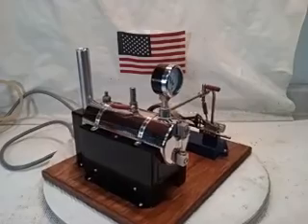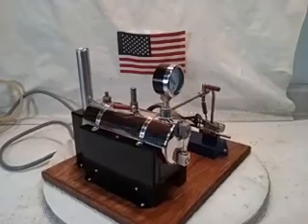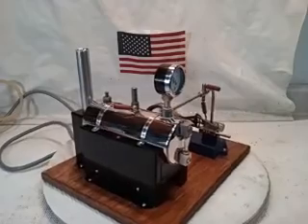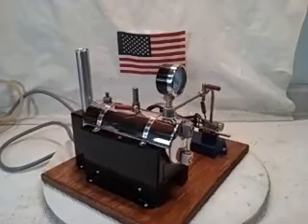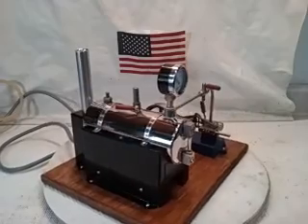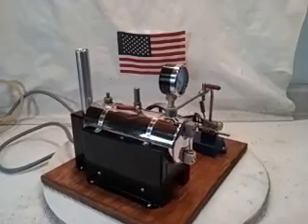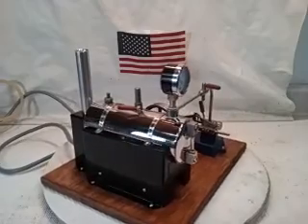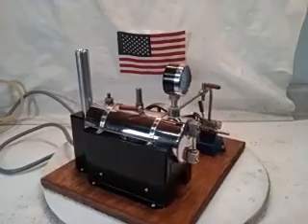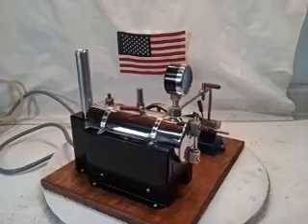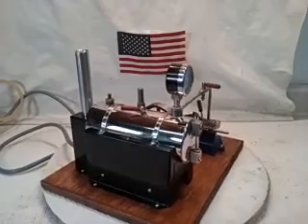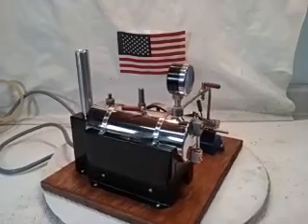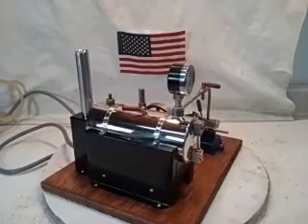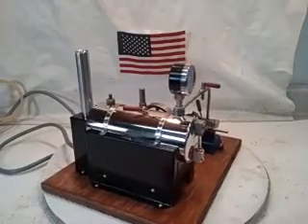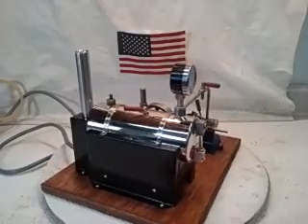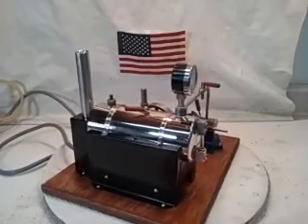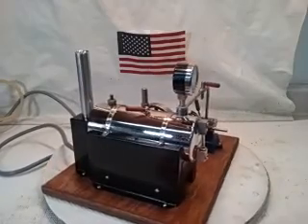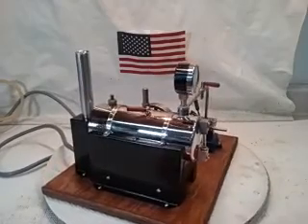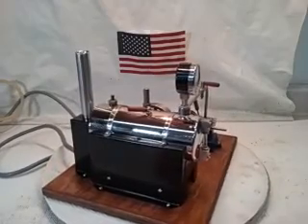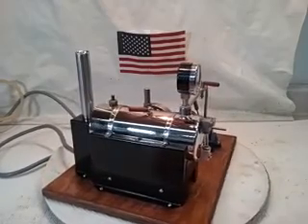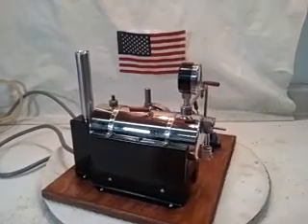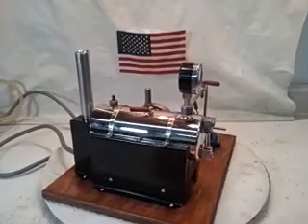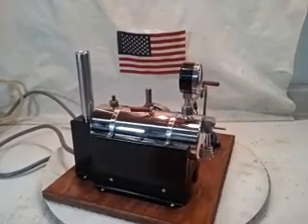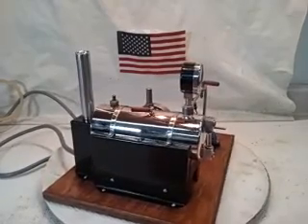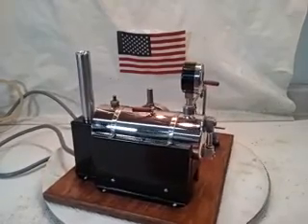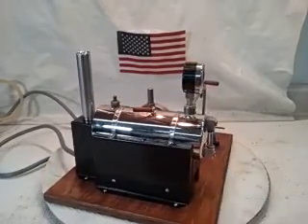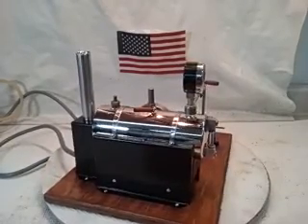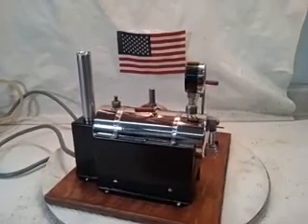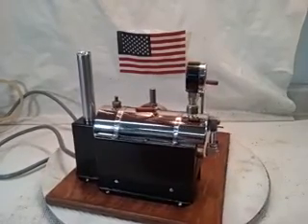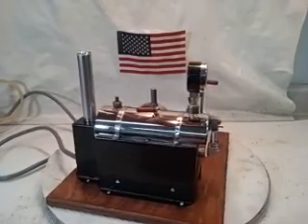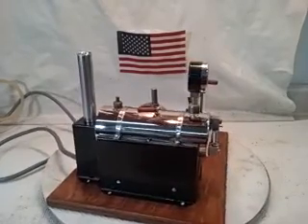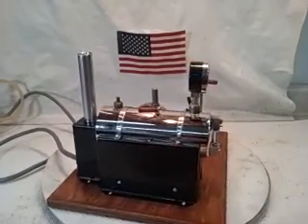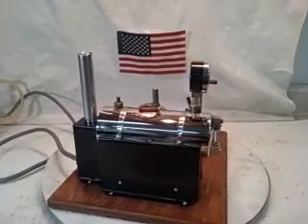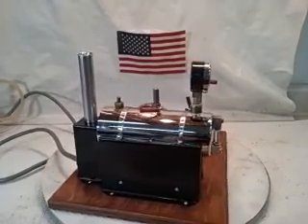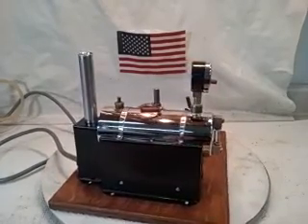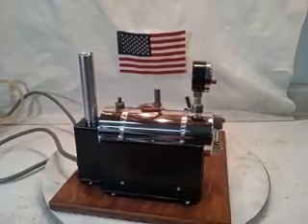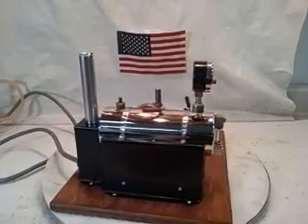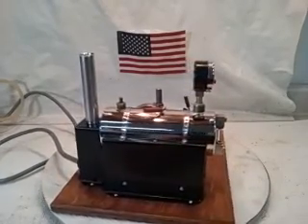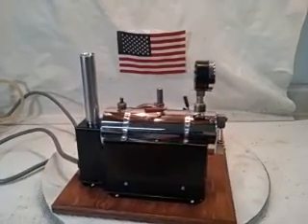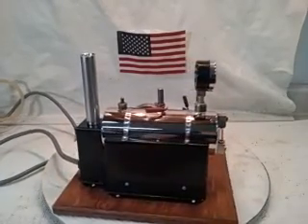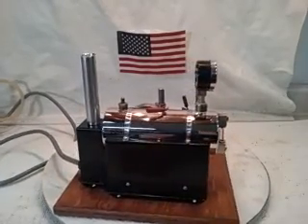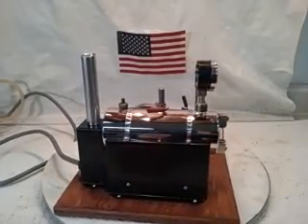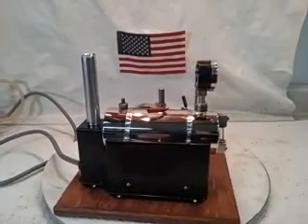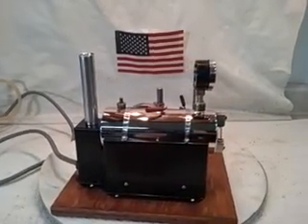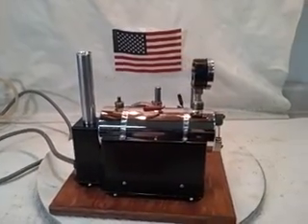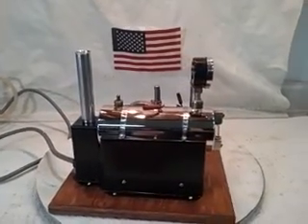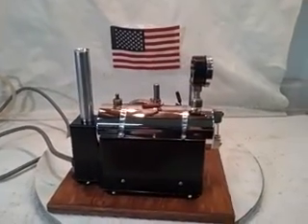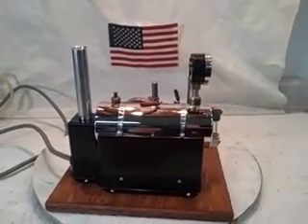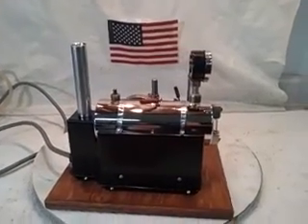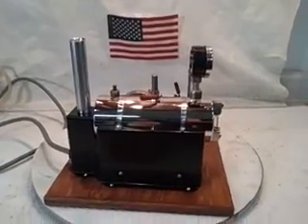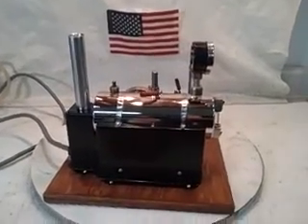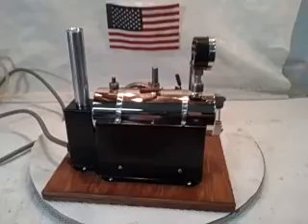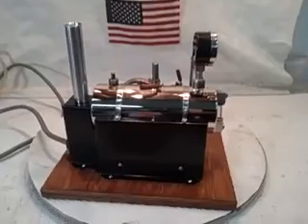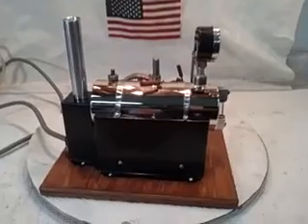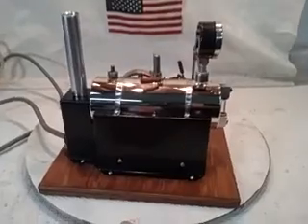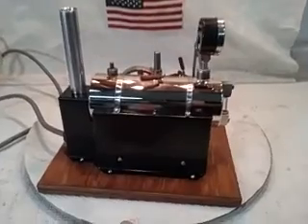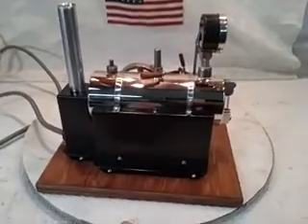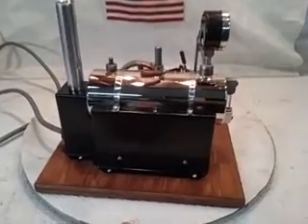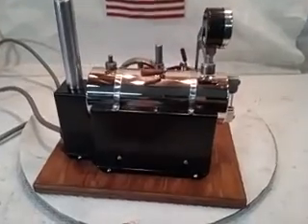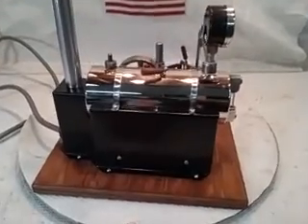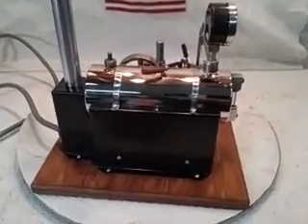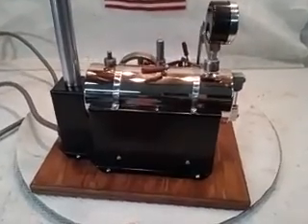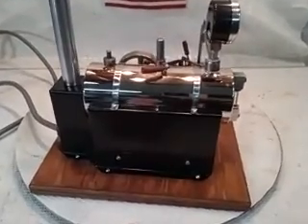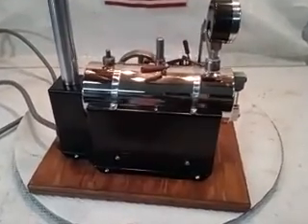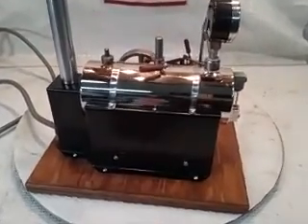The firebox and the chimney stand have been bead blasted, sand blasted. They are as good looking inside as they are outside.